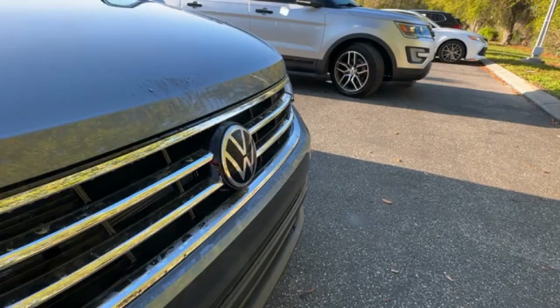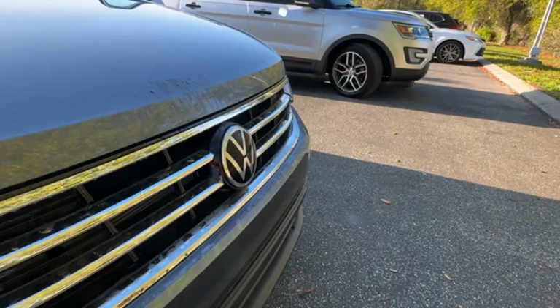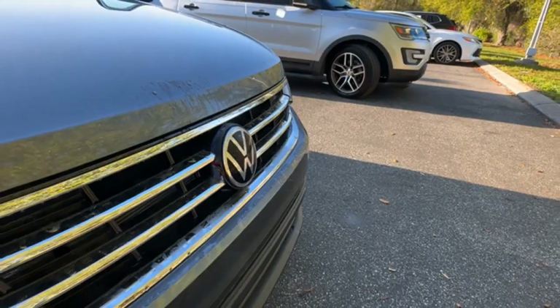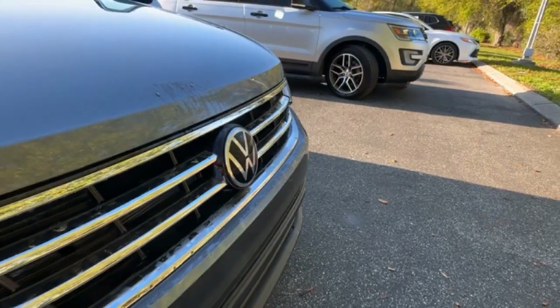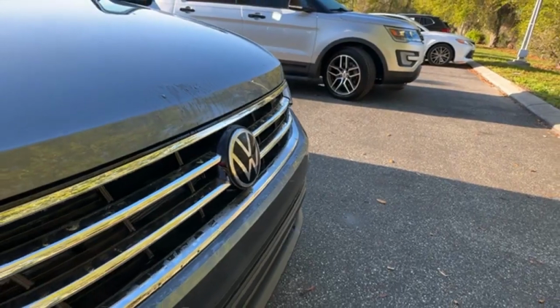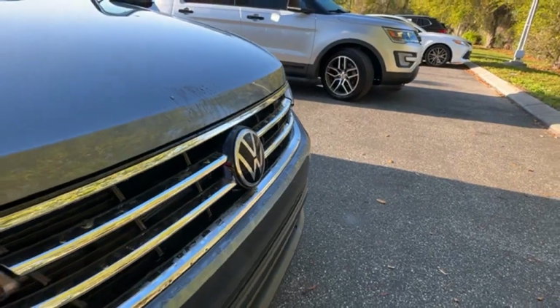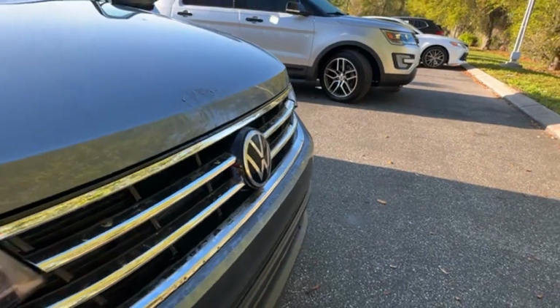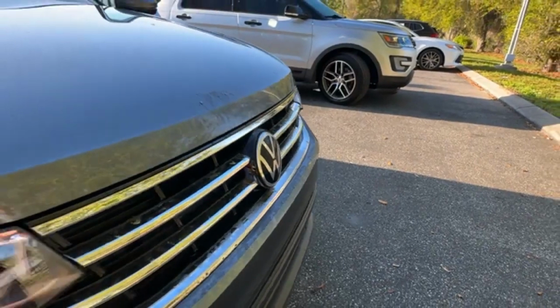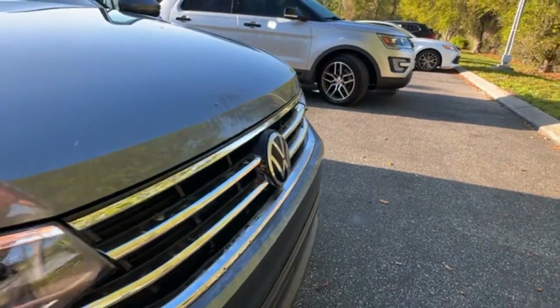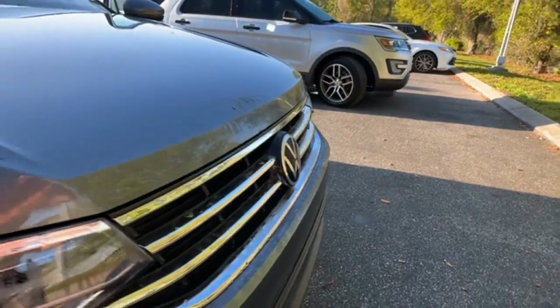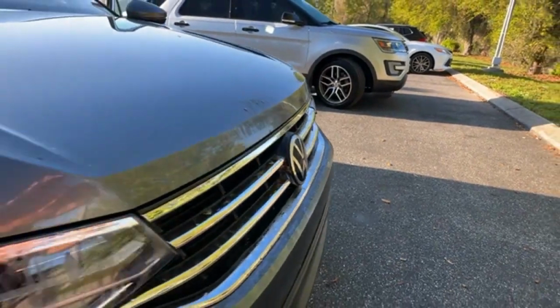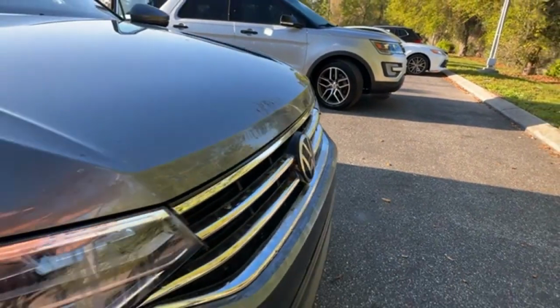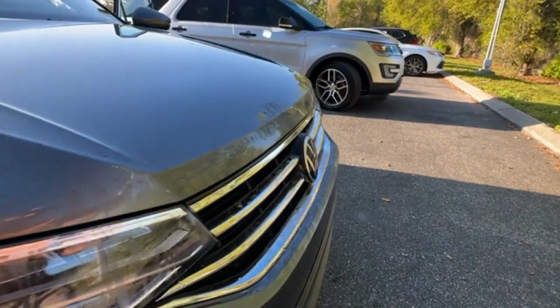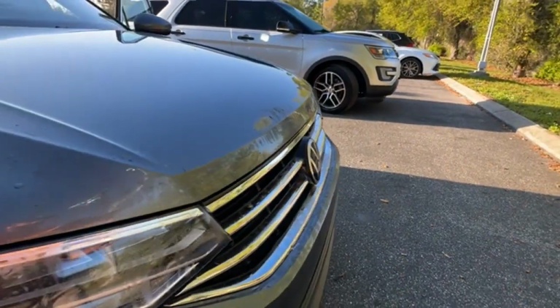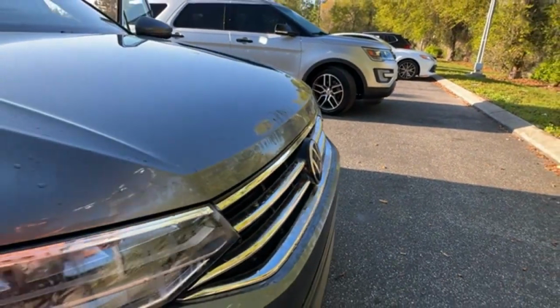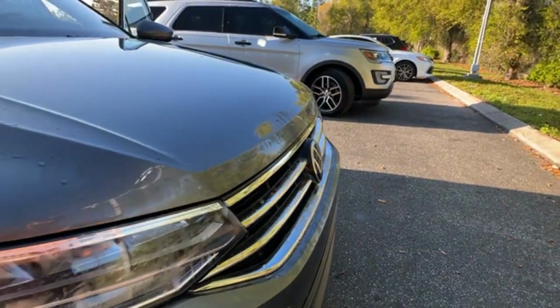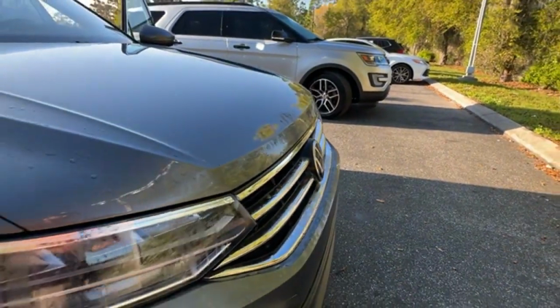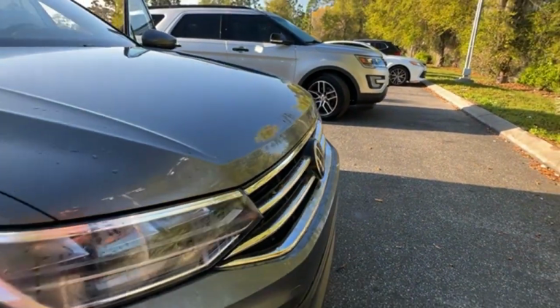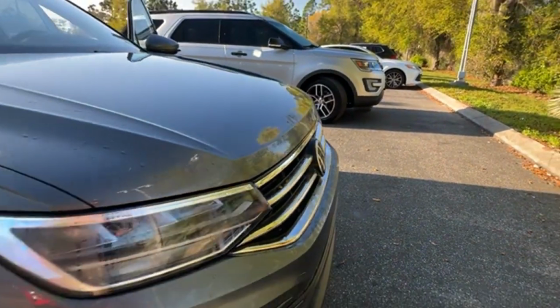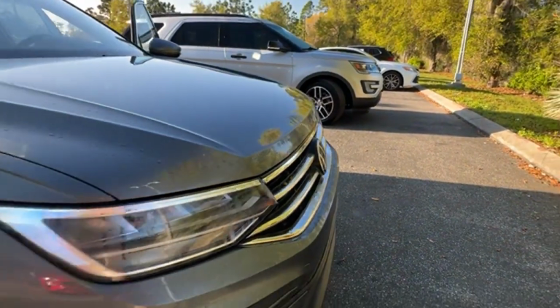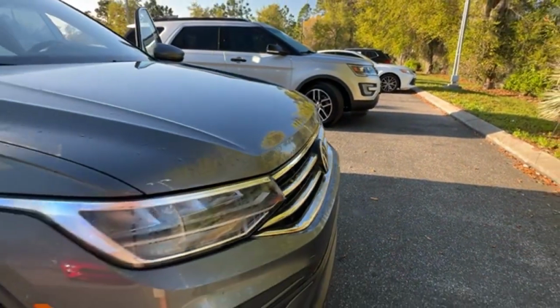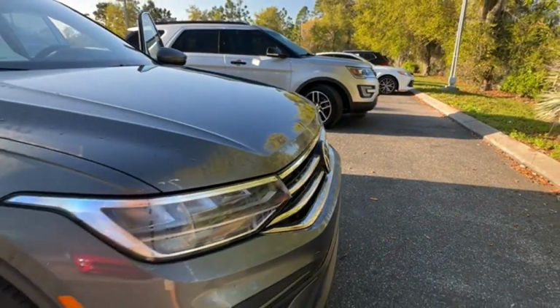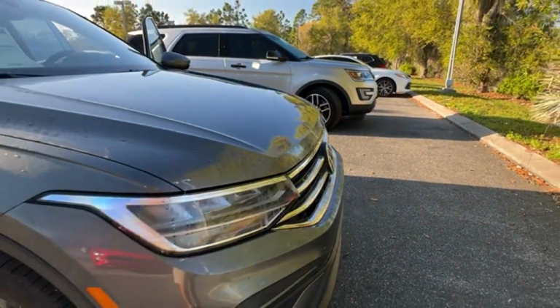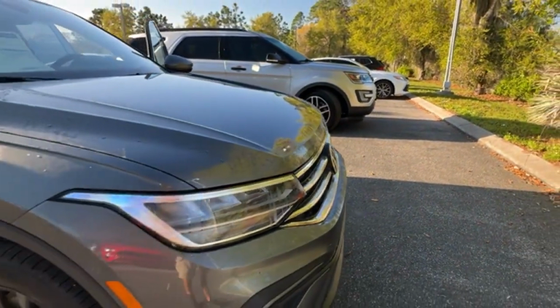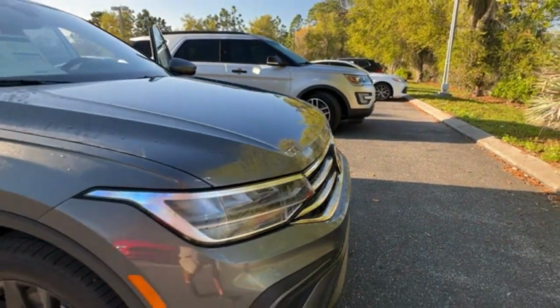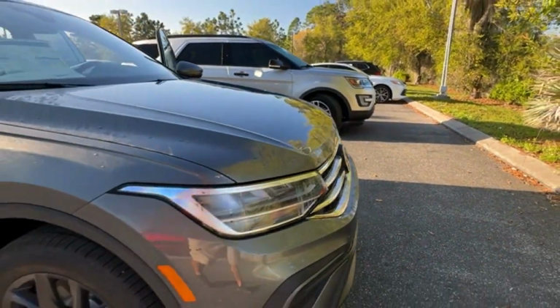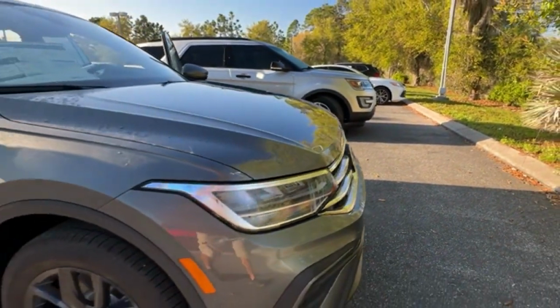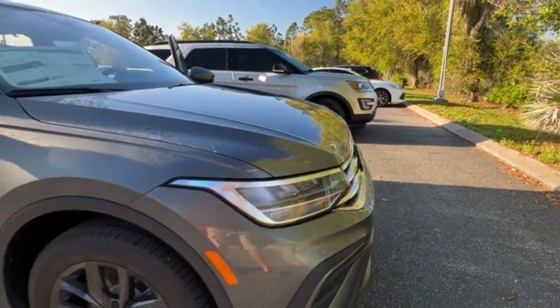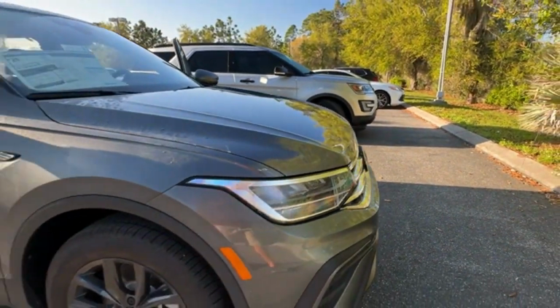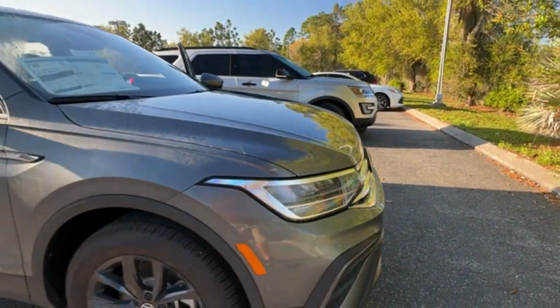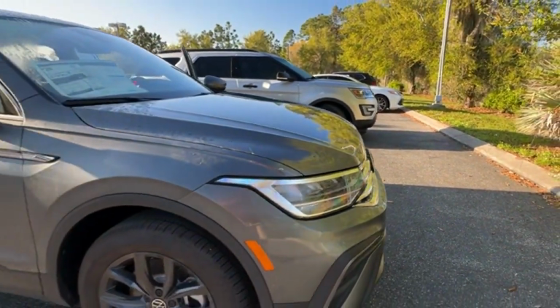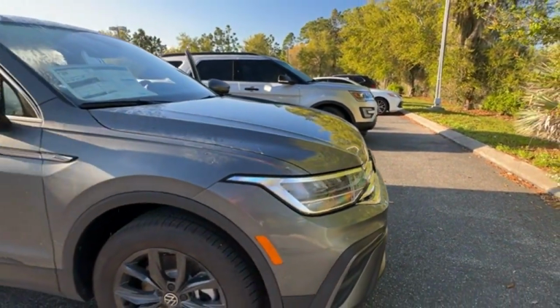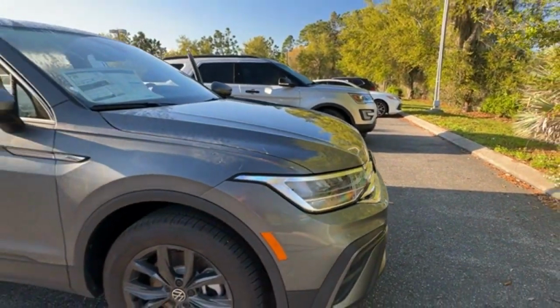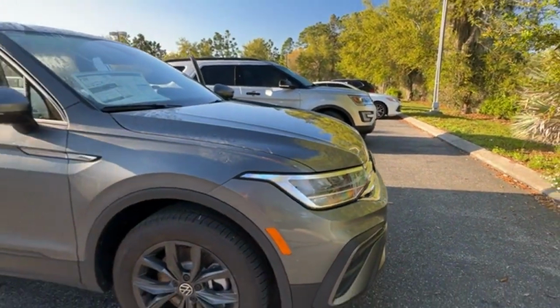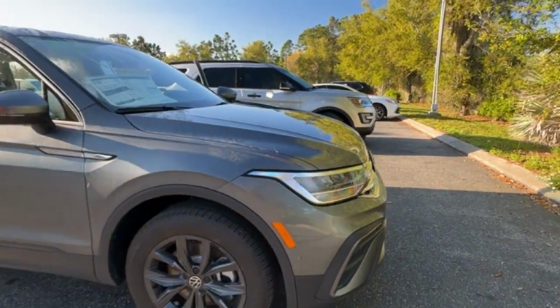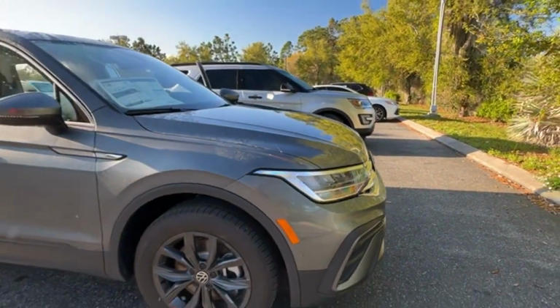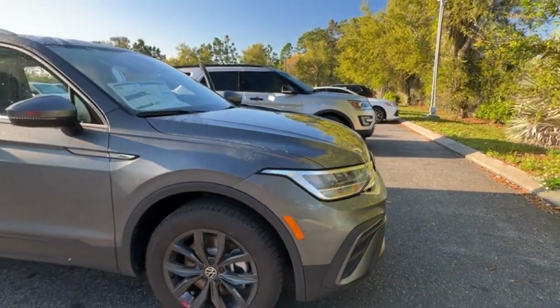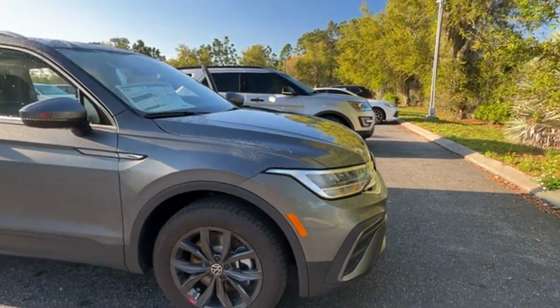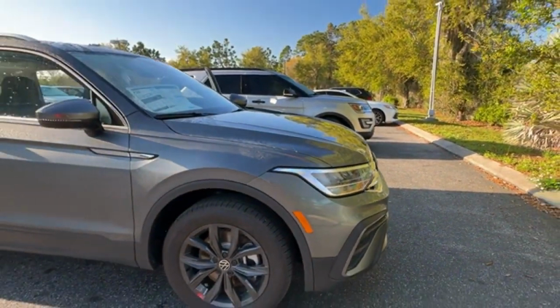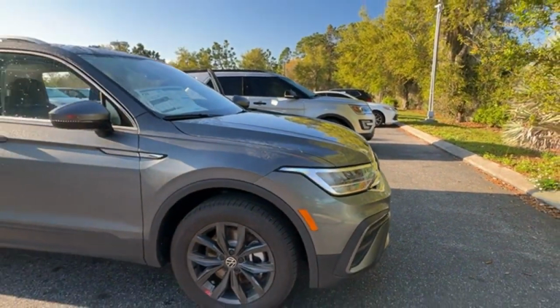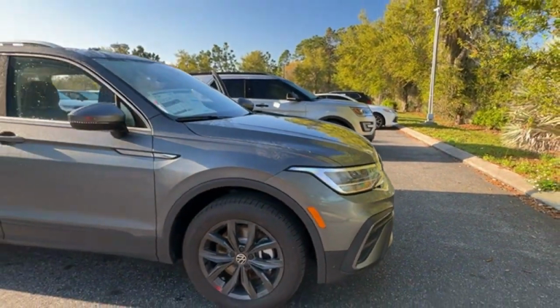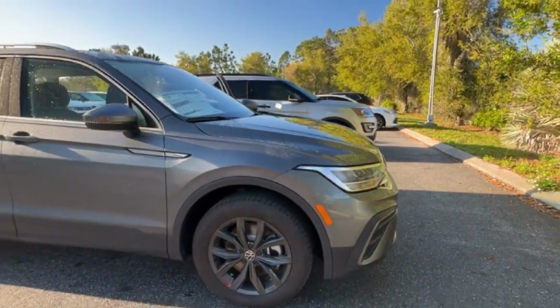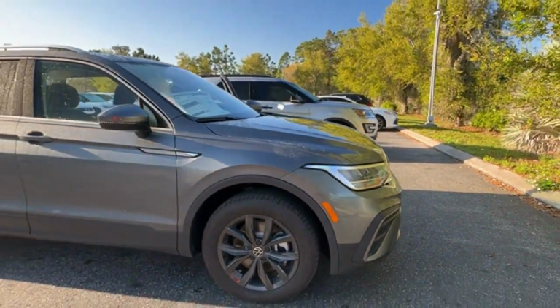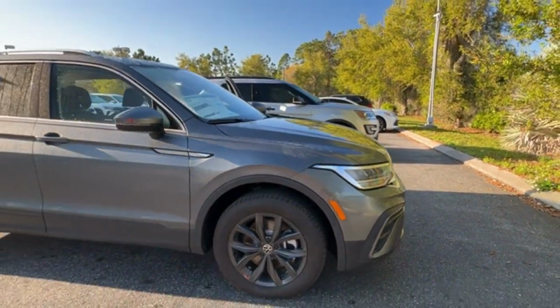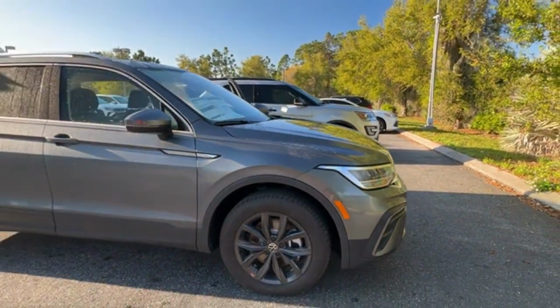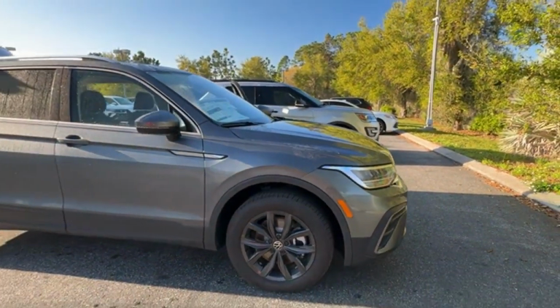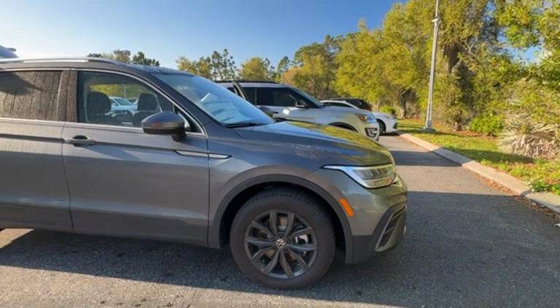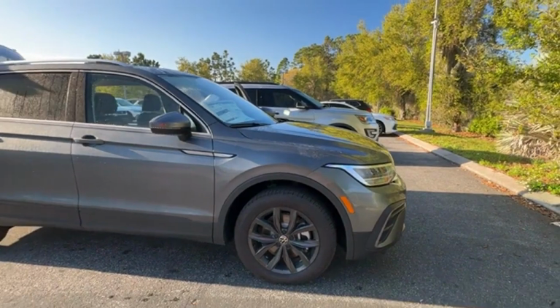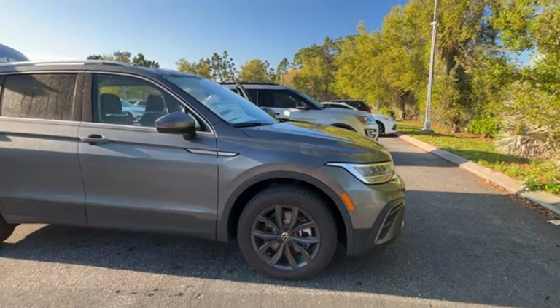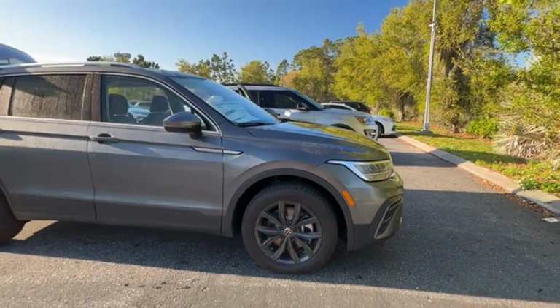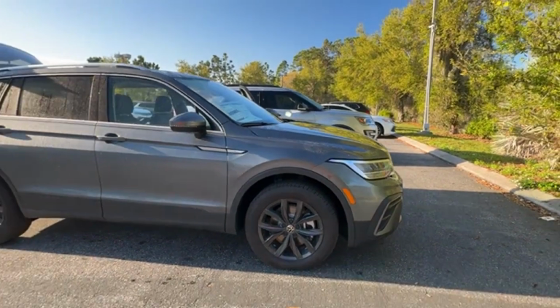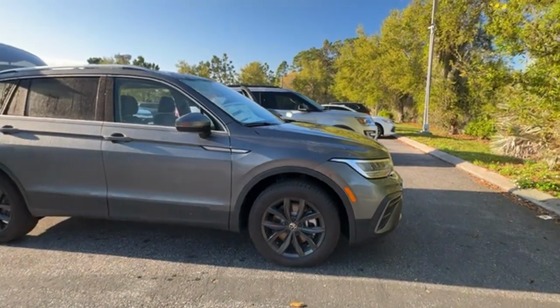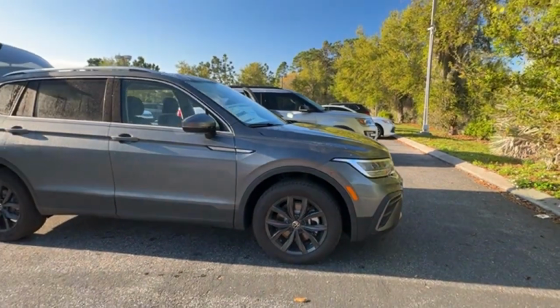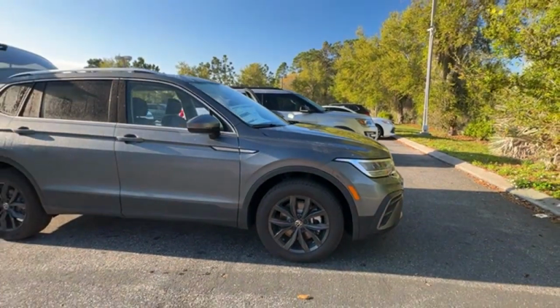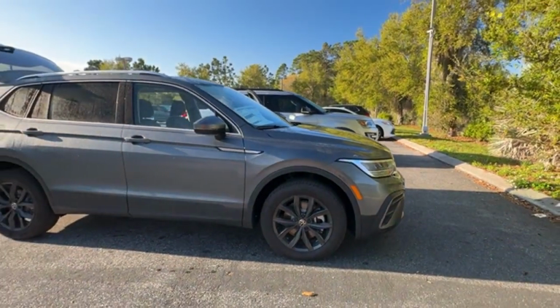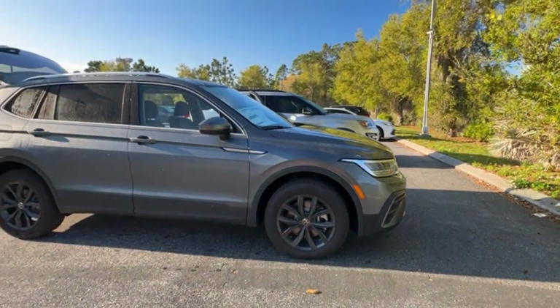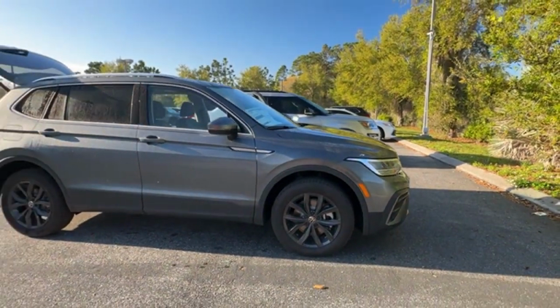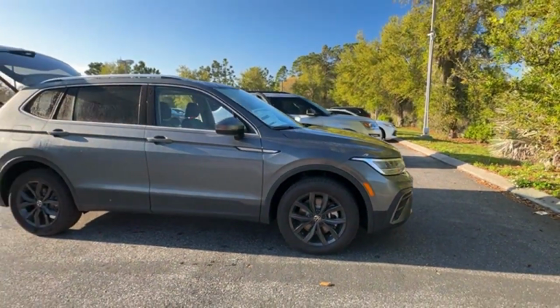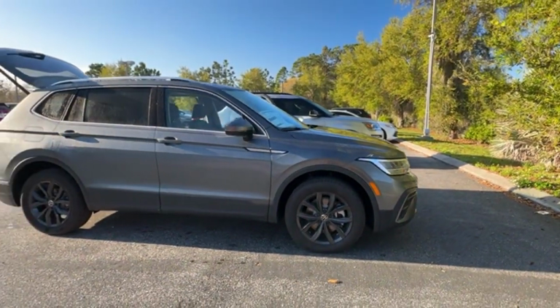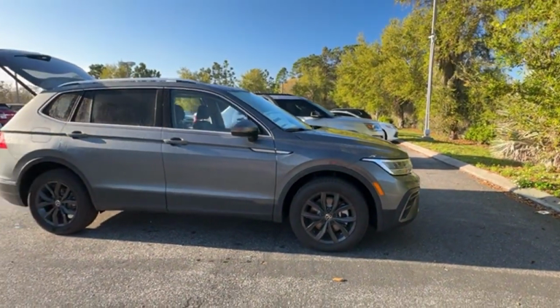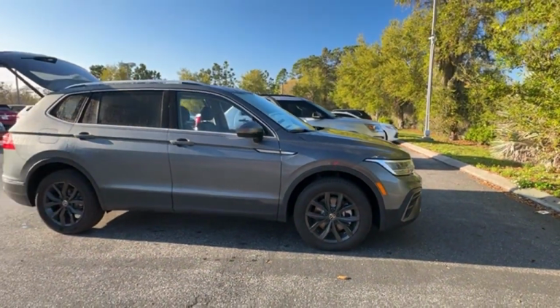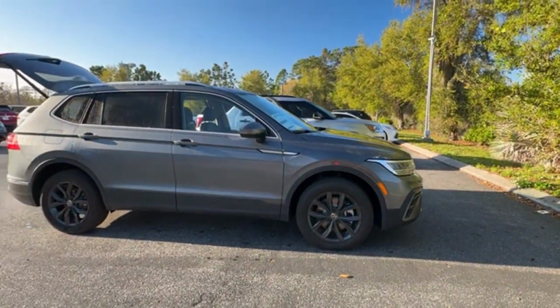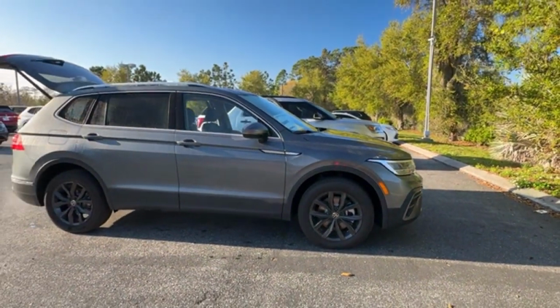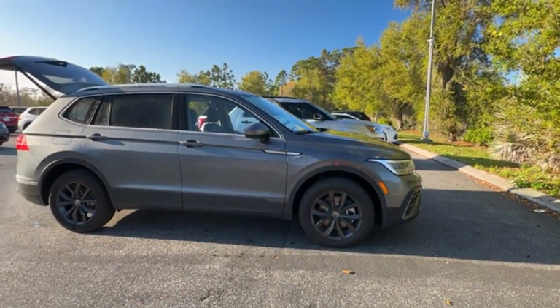2024 Volkswagen Tiguan. This SUV offers space as well as power and performance.